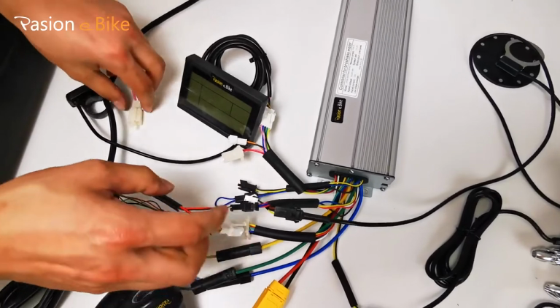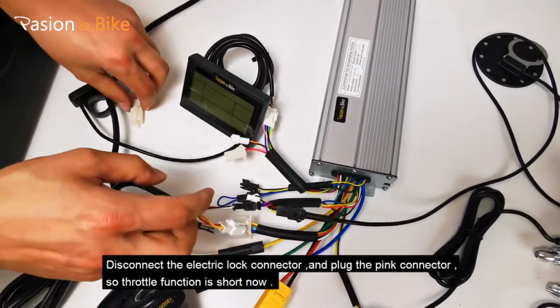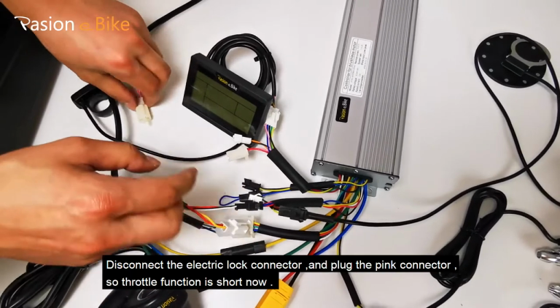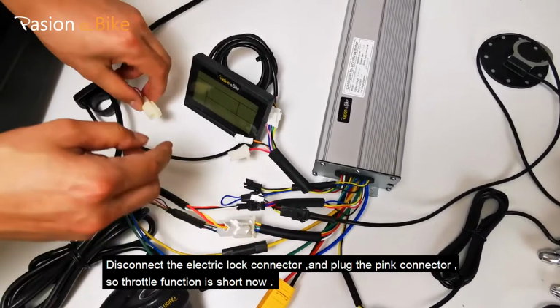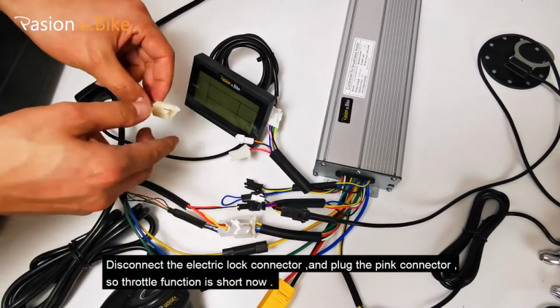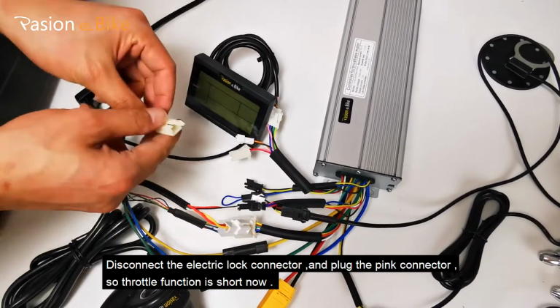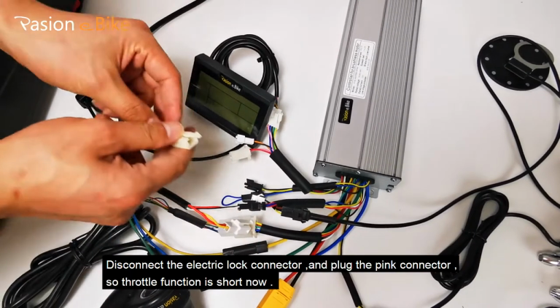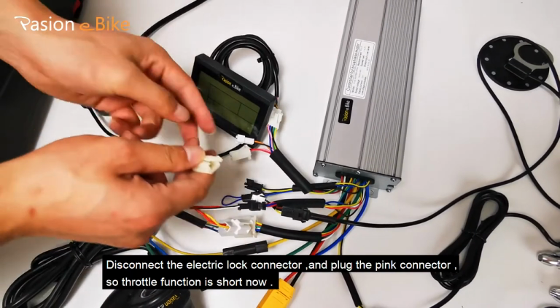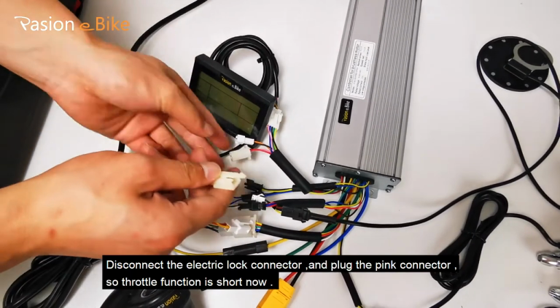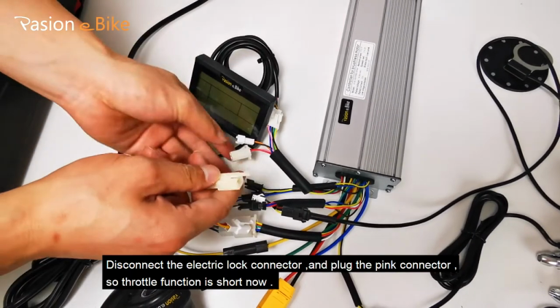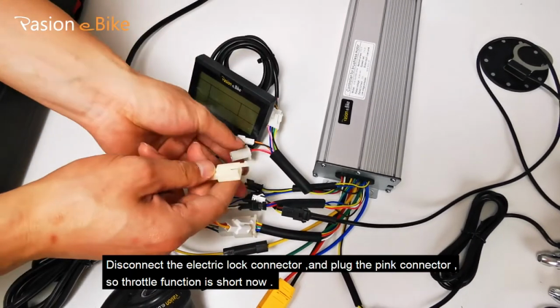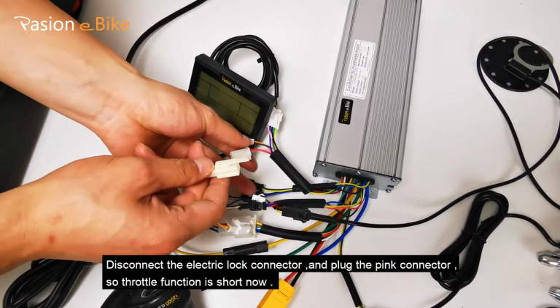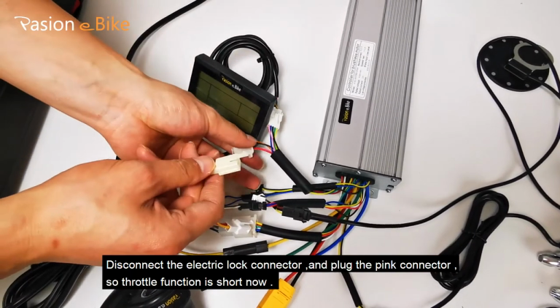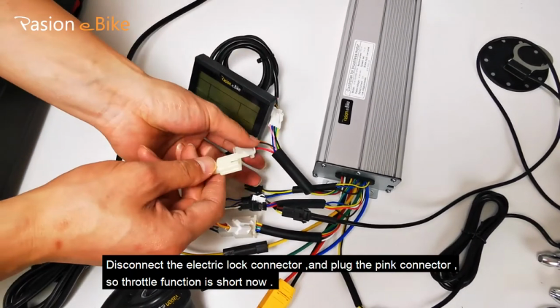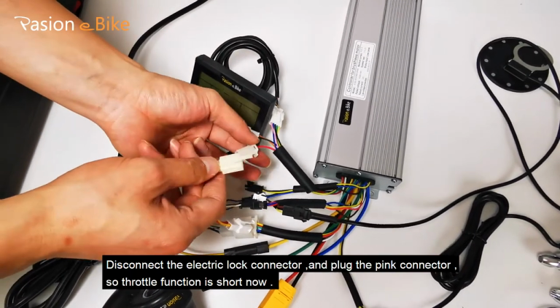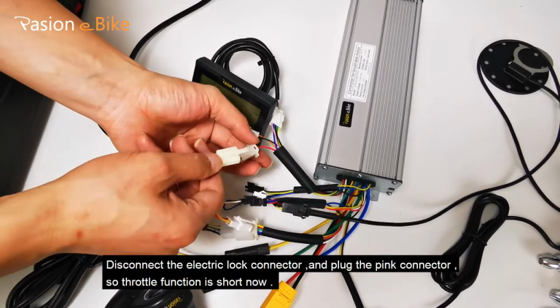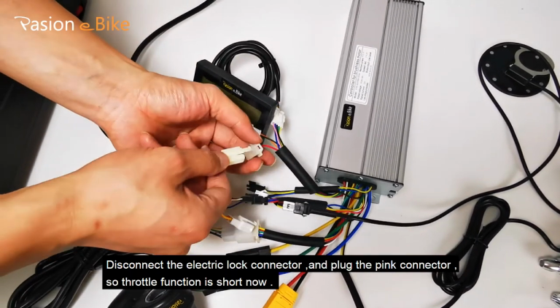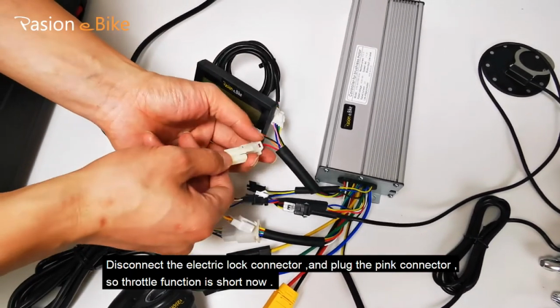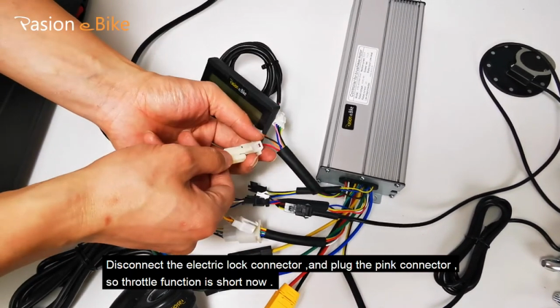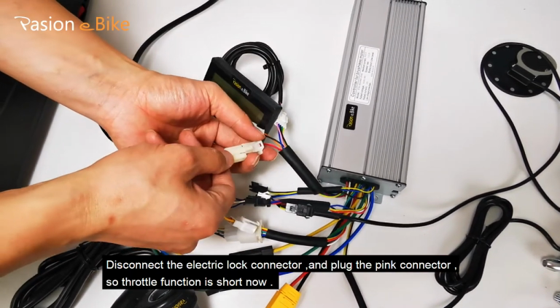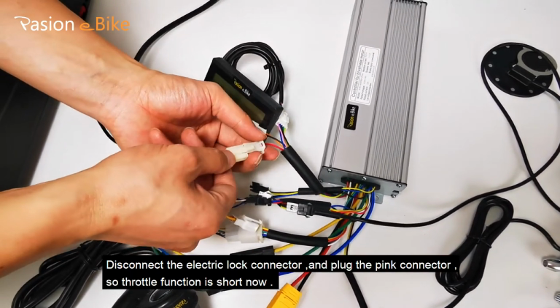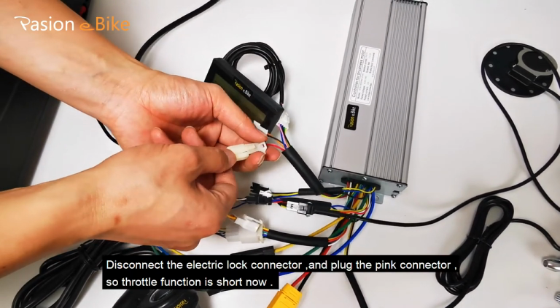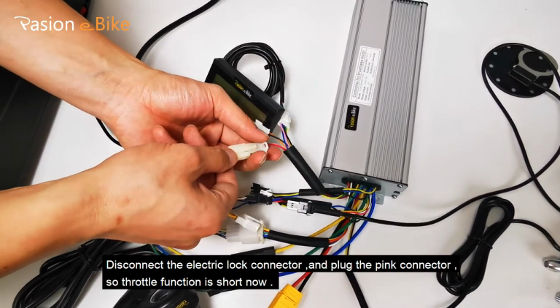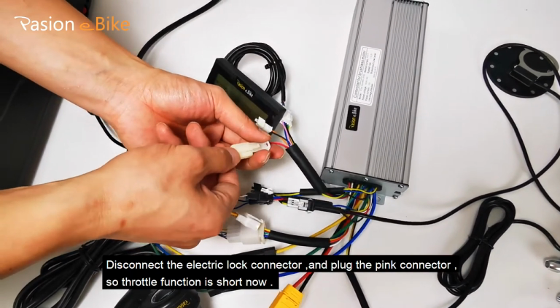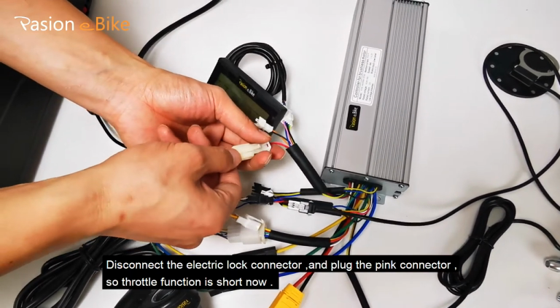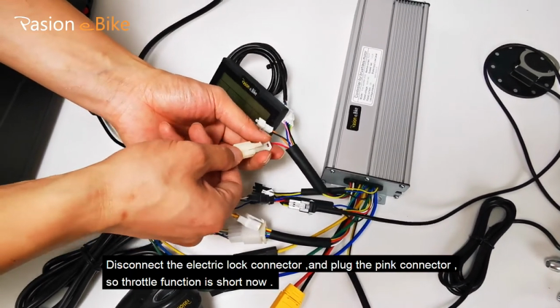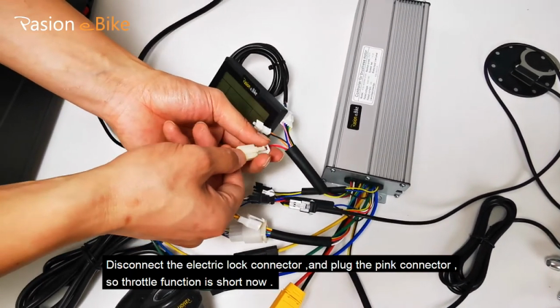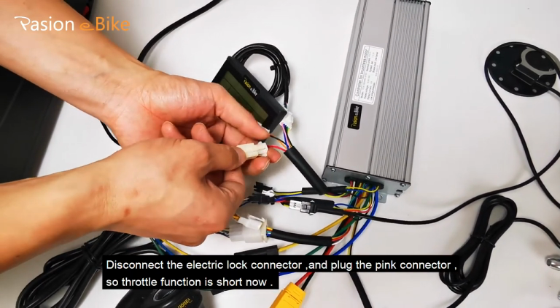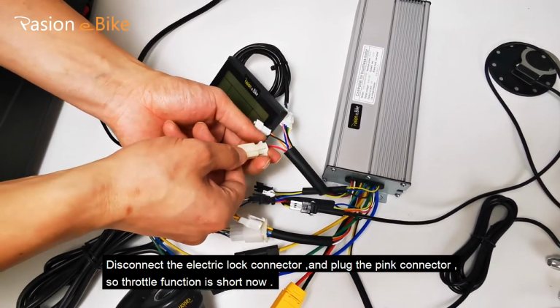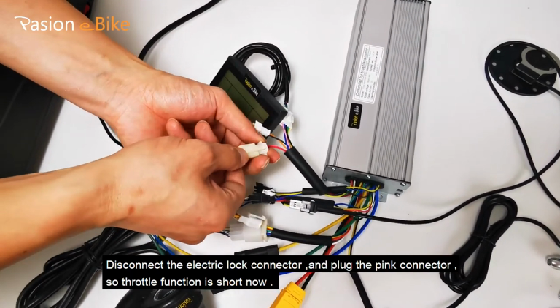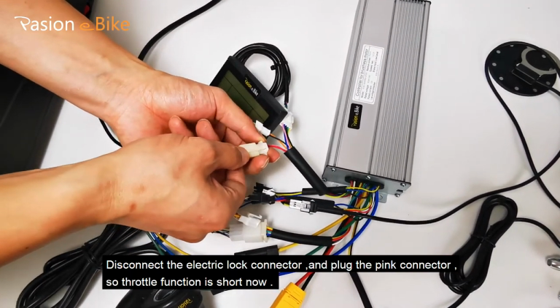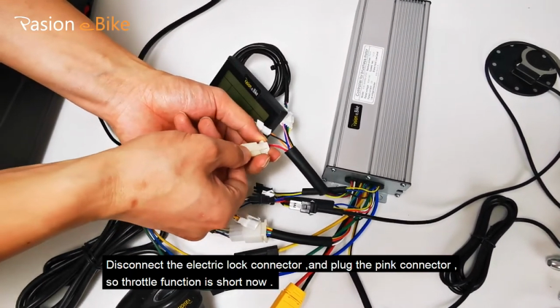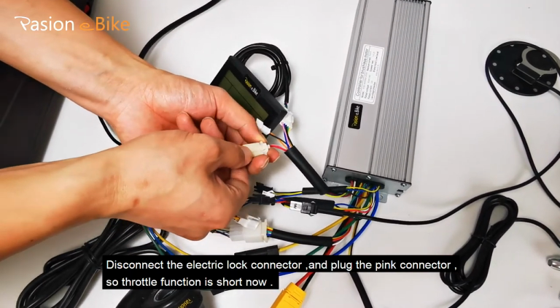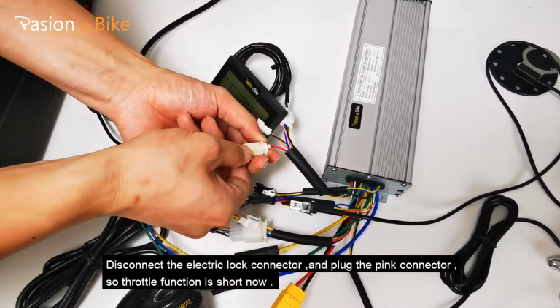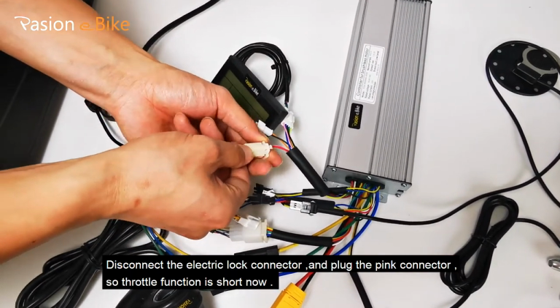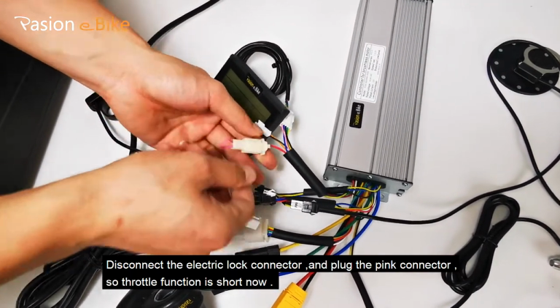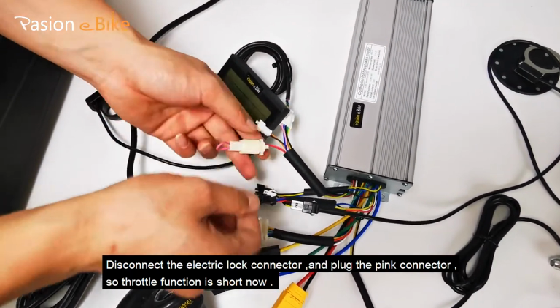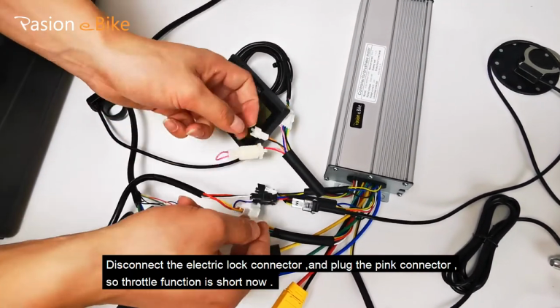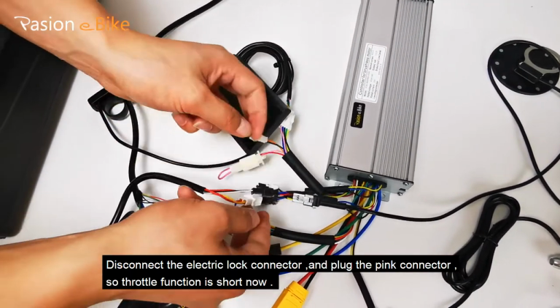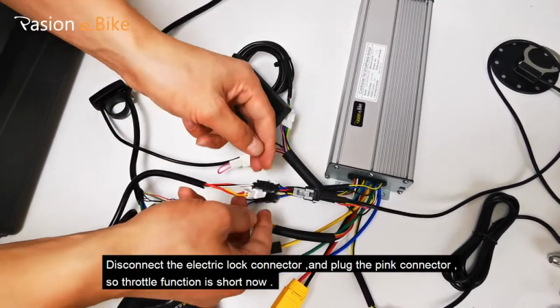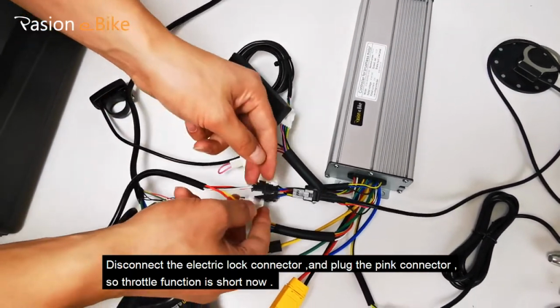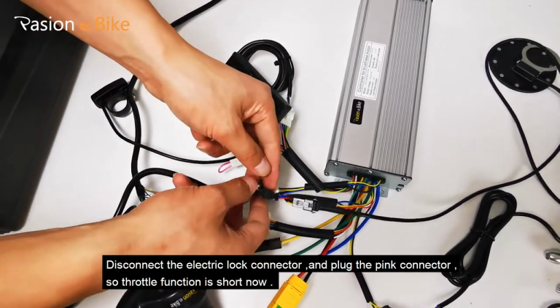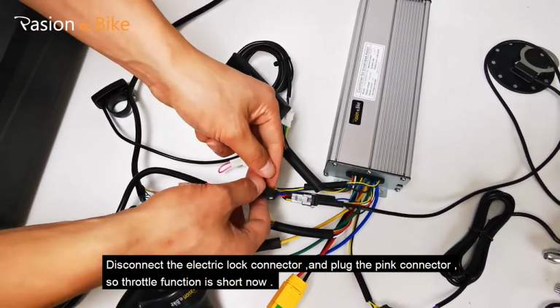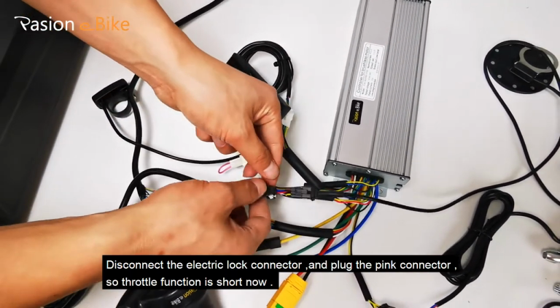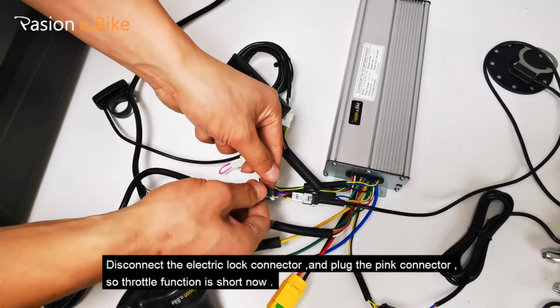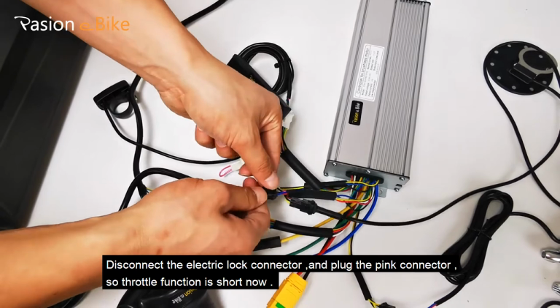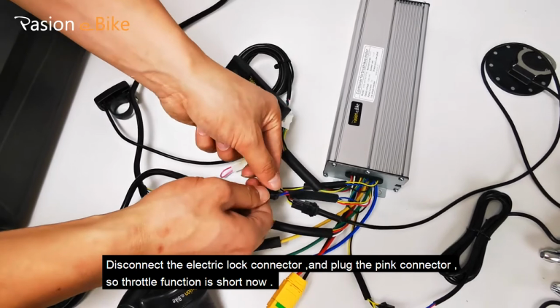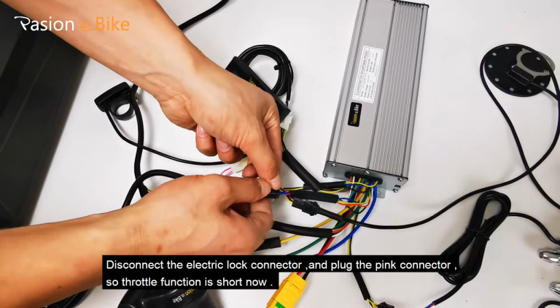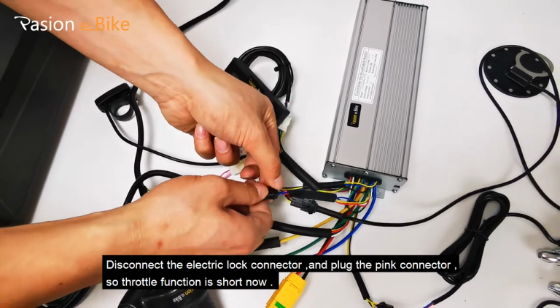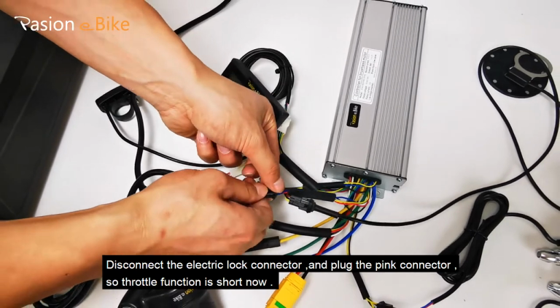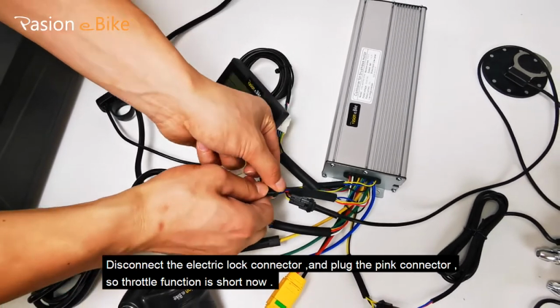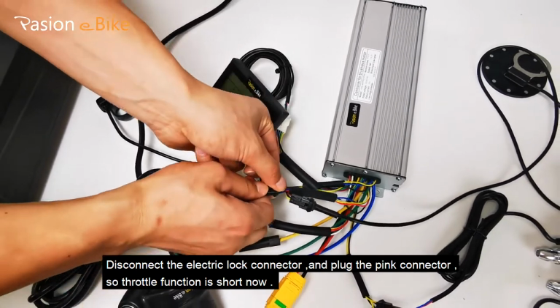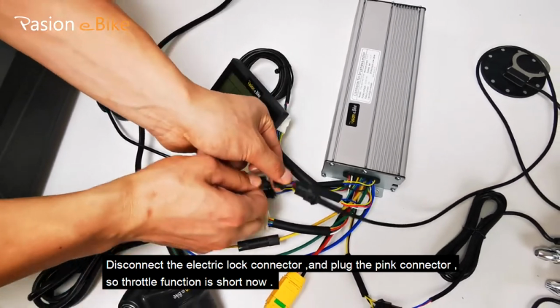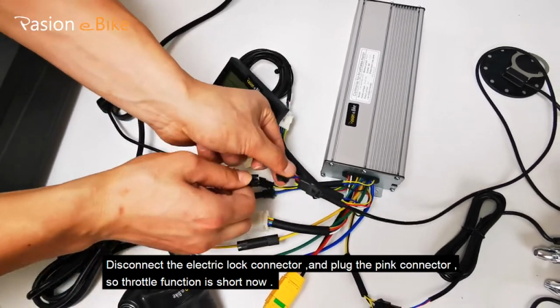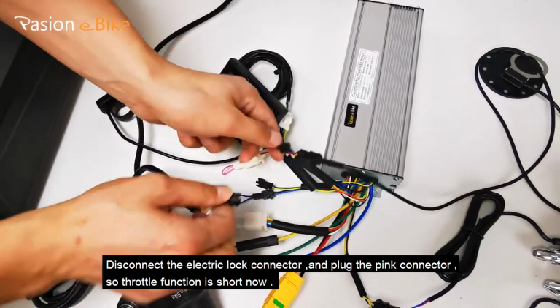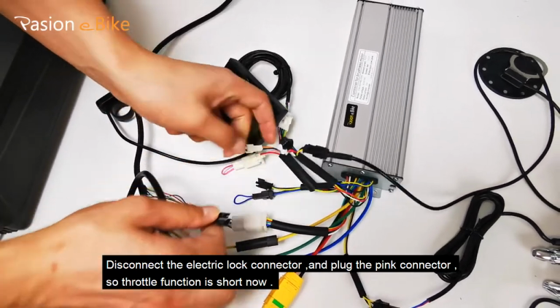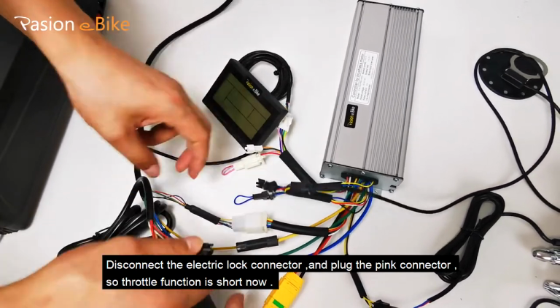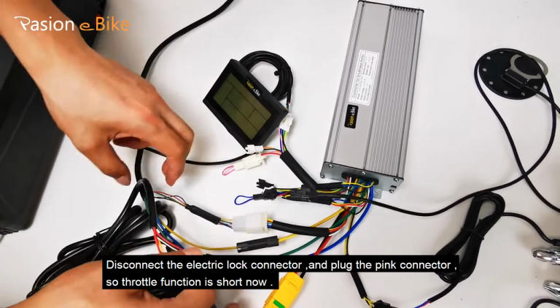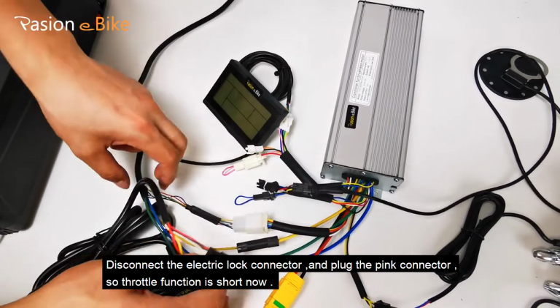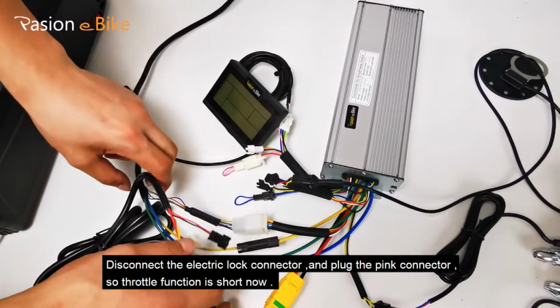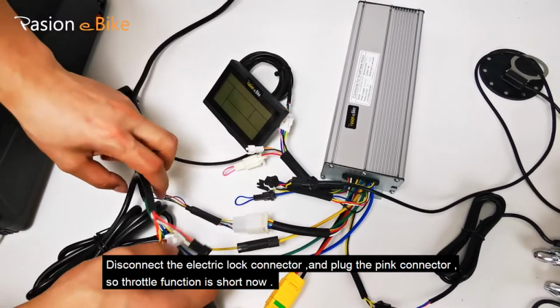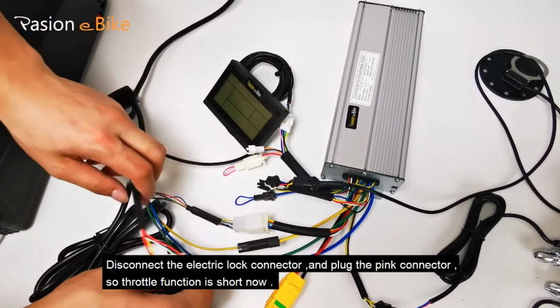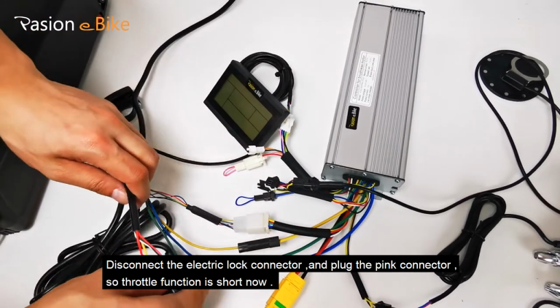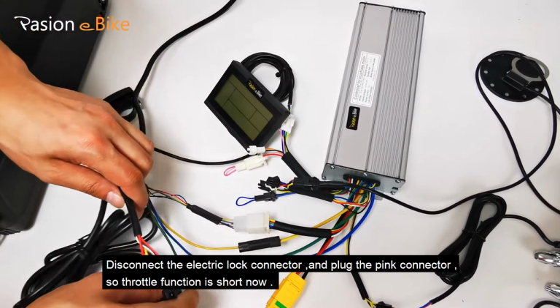Disconnect the electric lock connector and plug the pink connector, so the throttle function is shorted now.